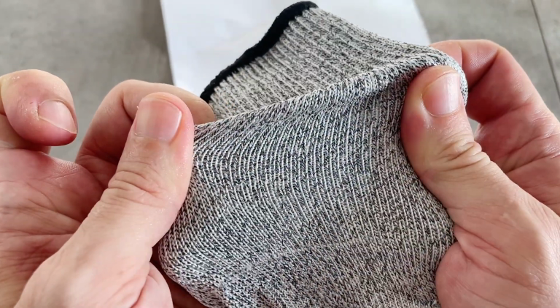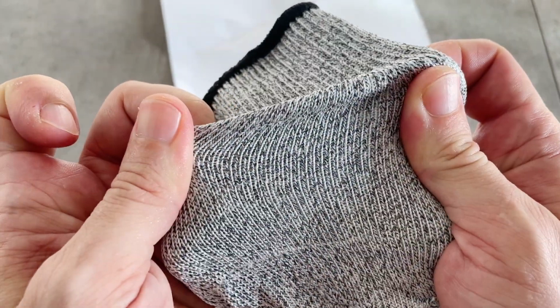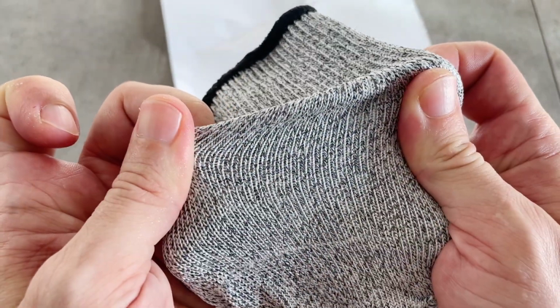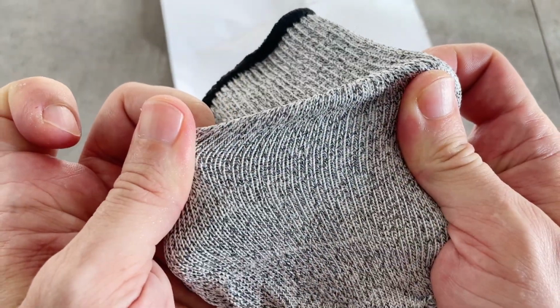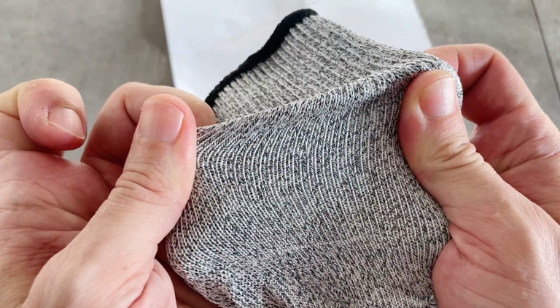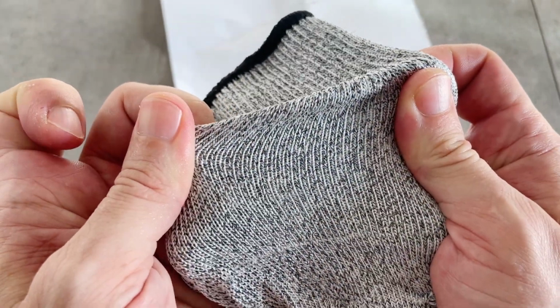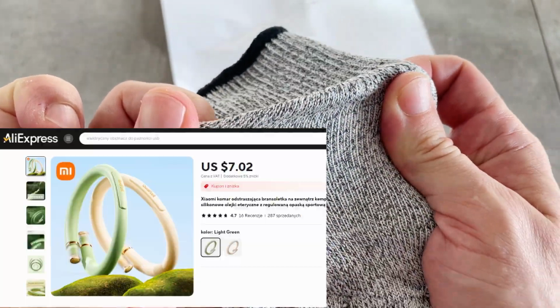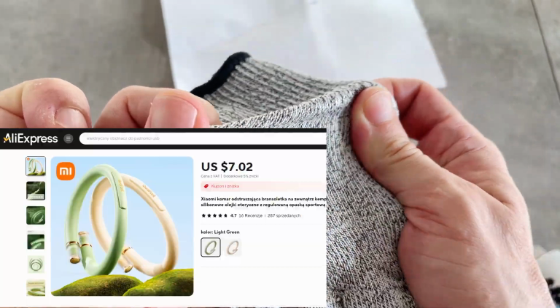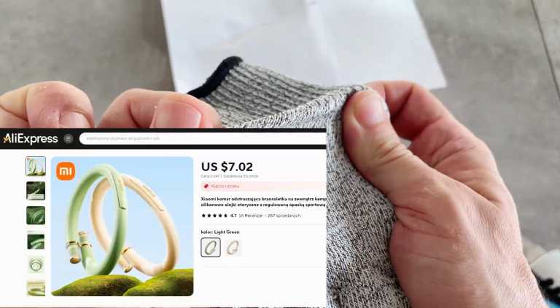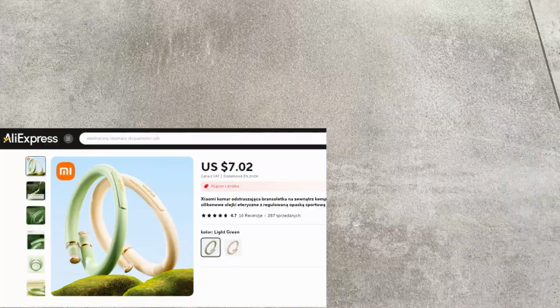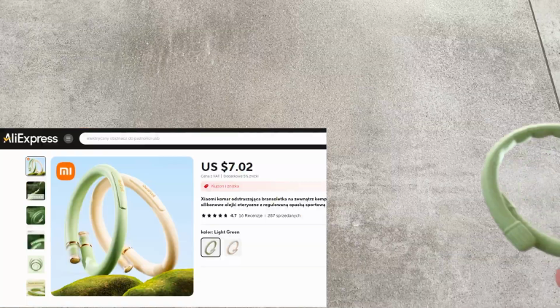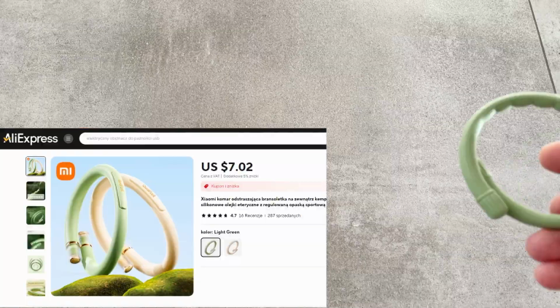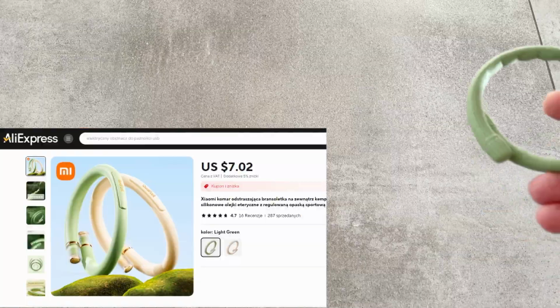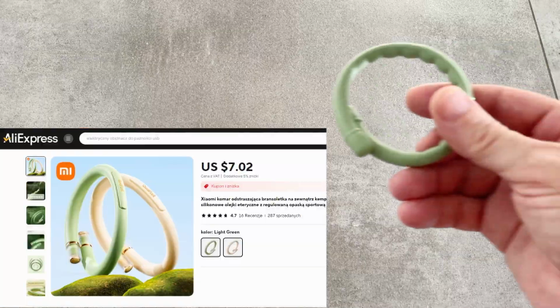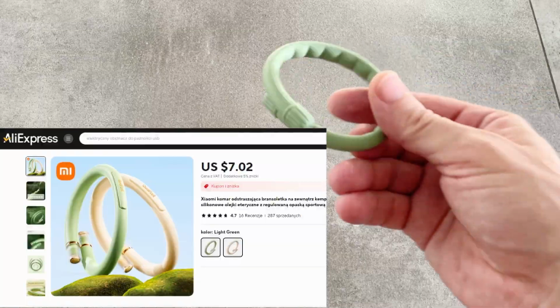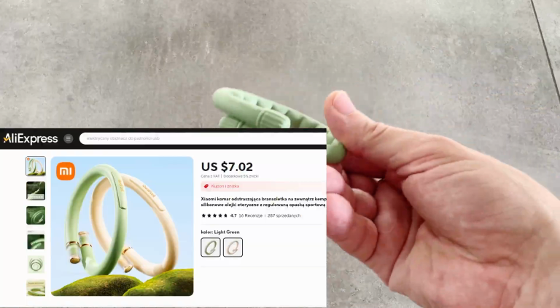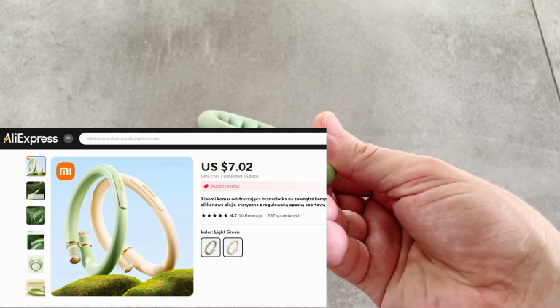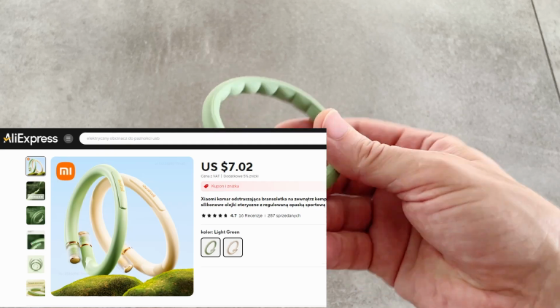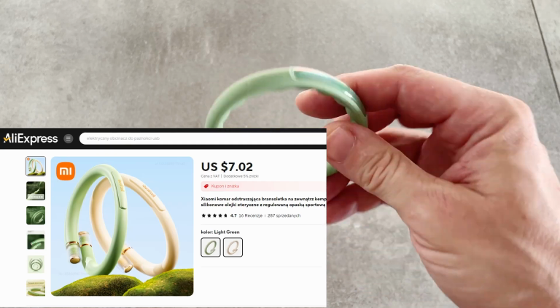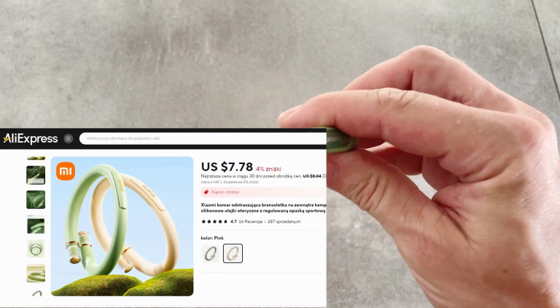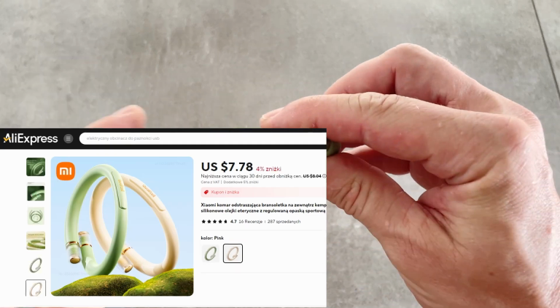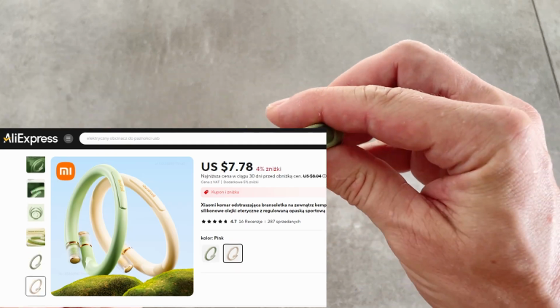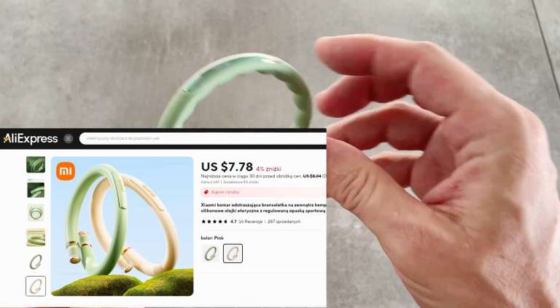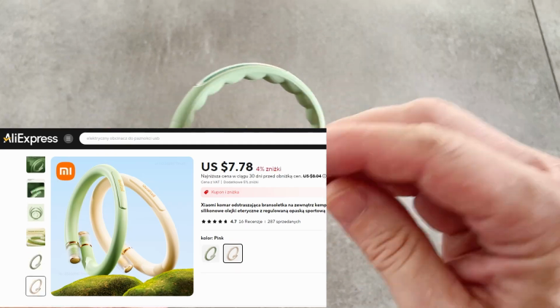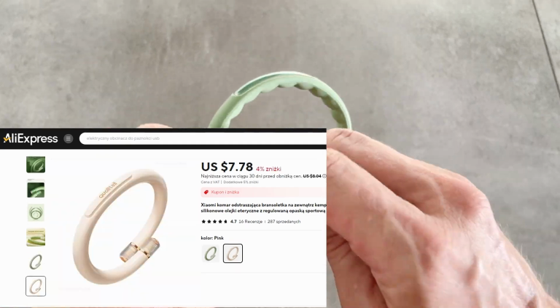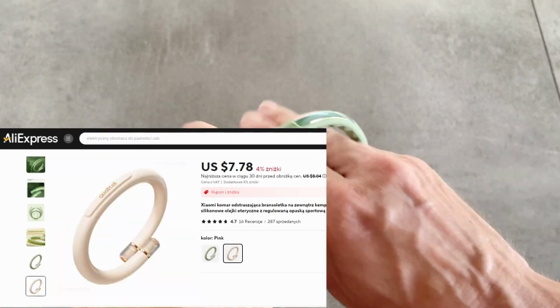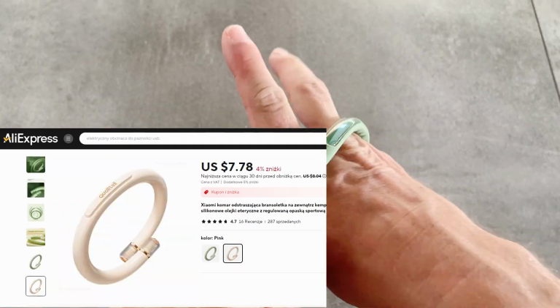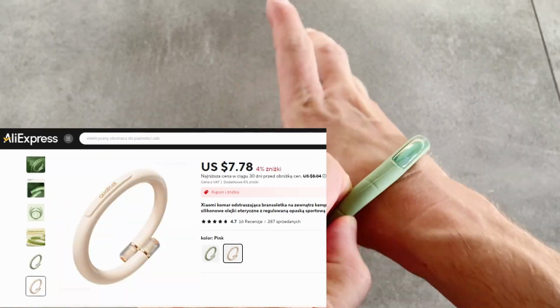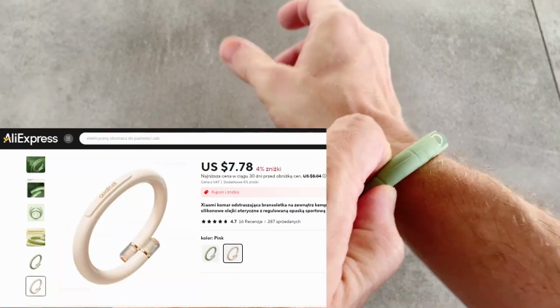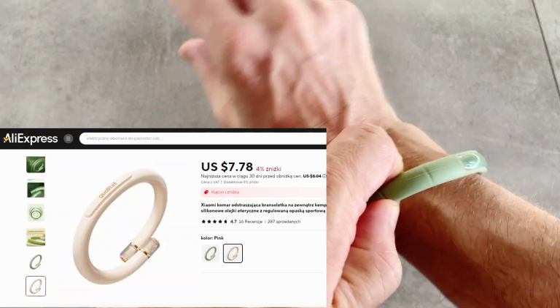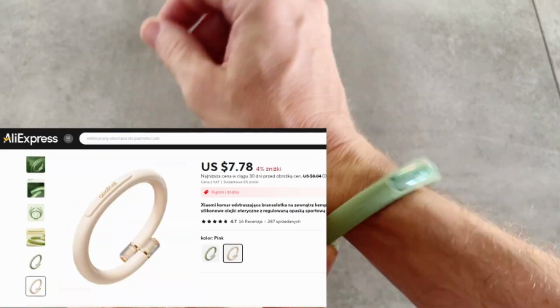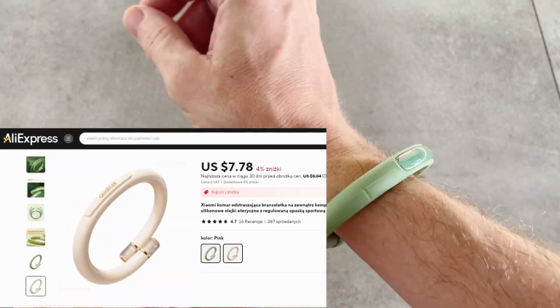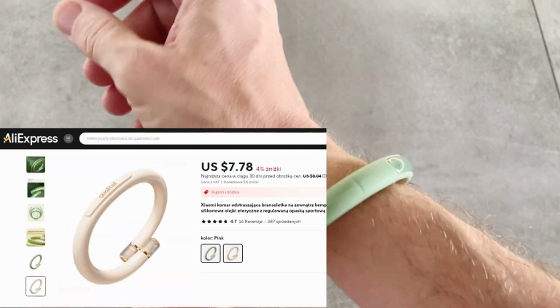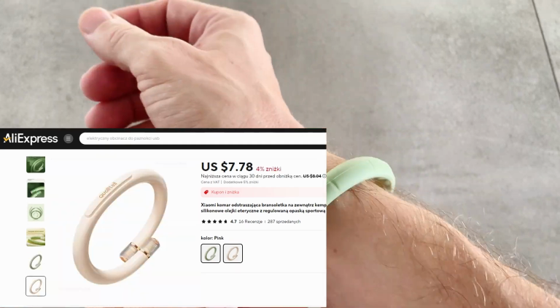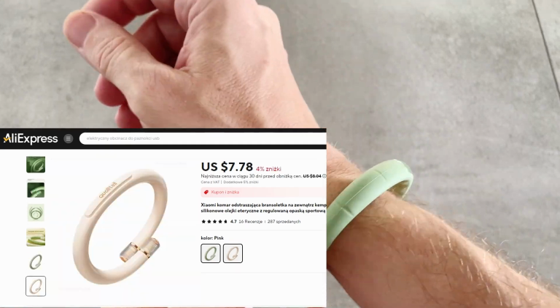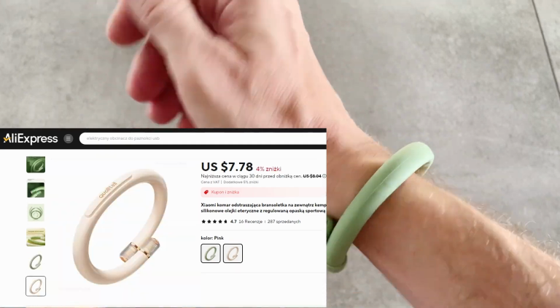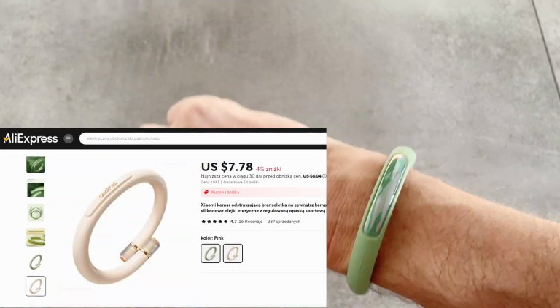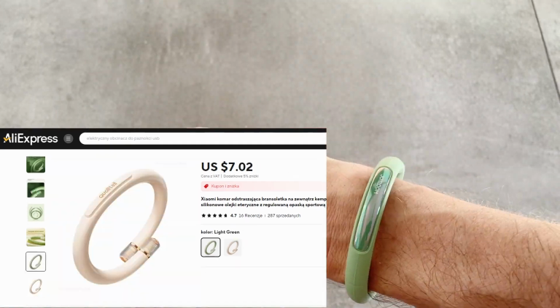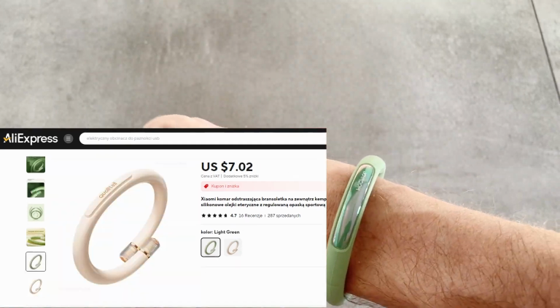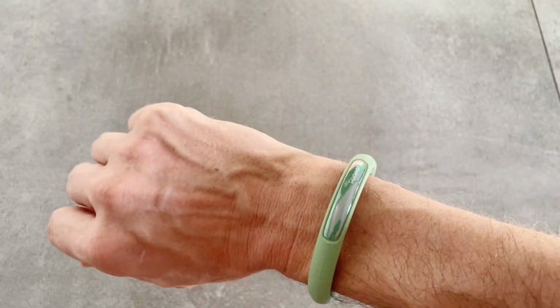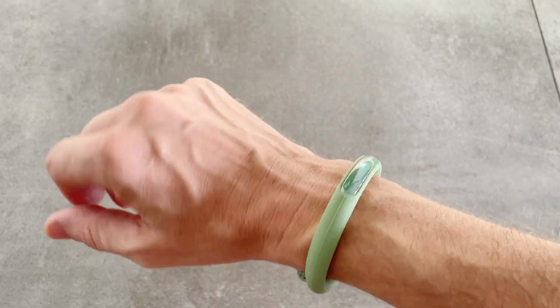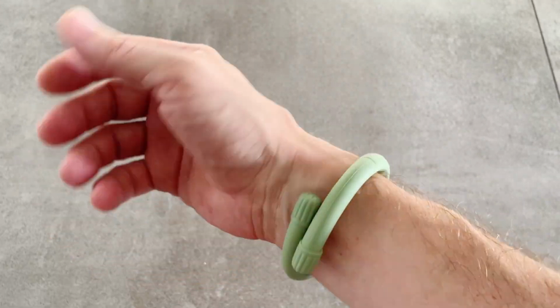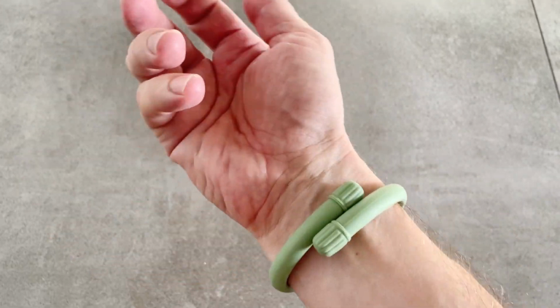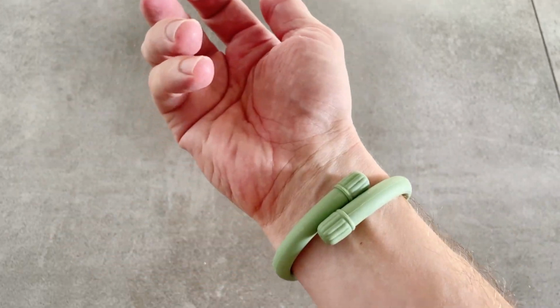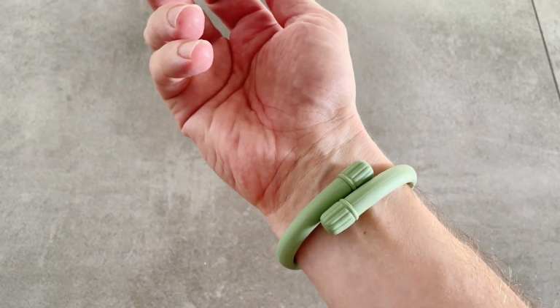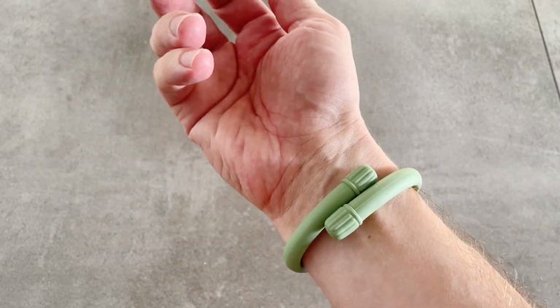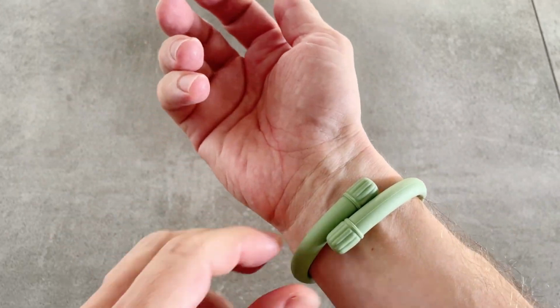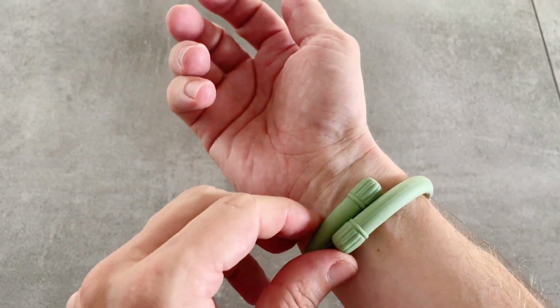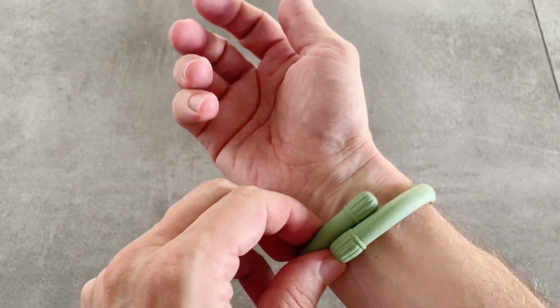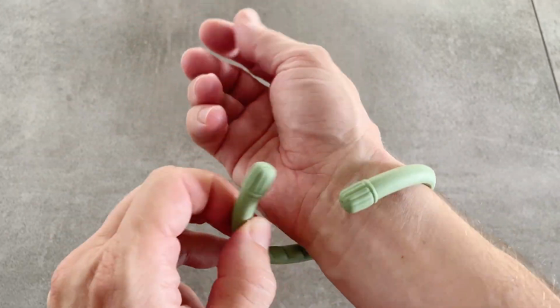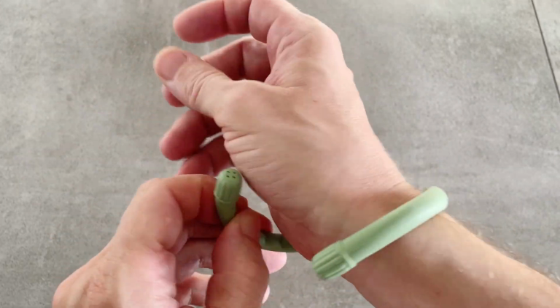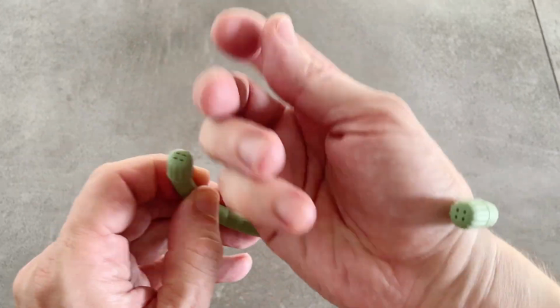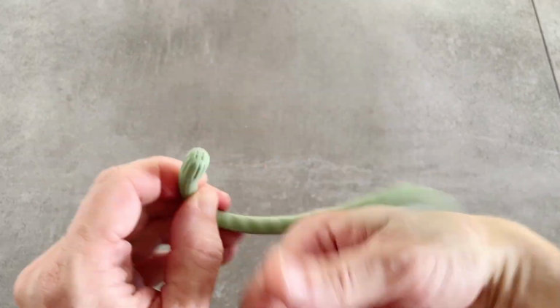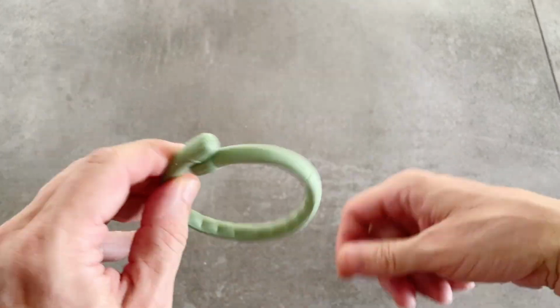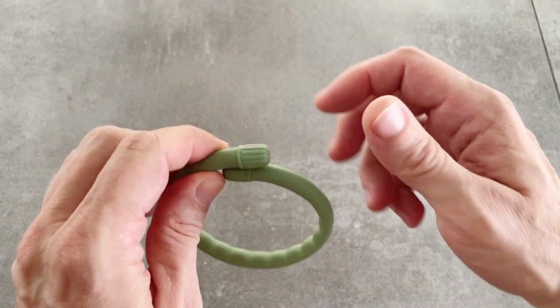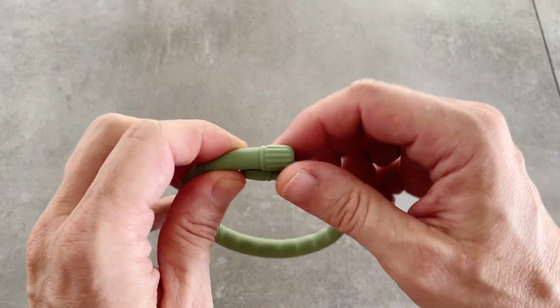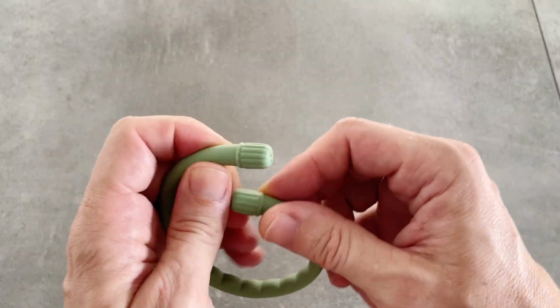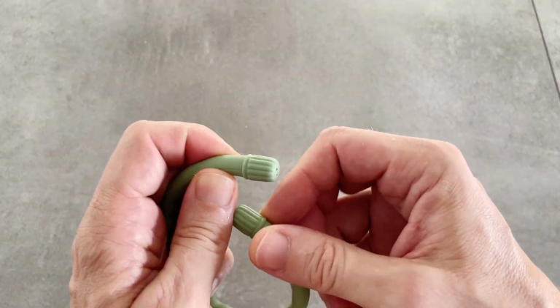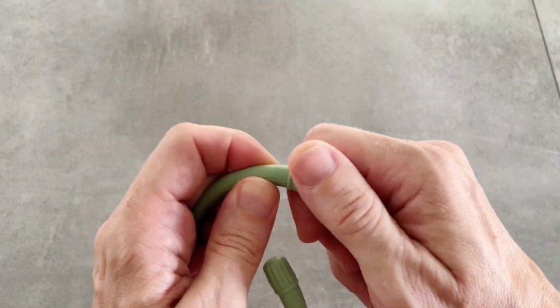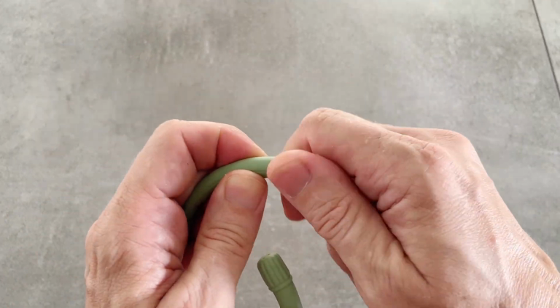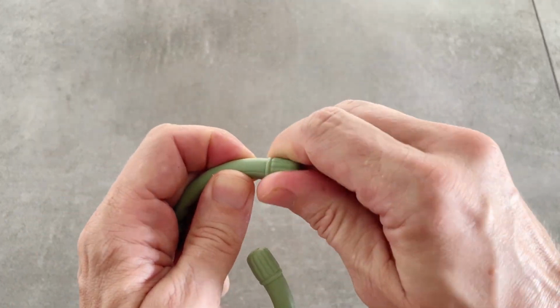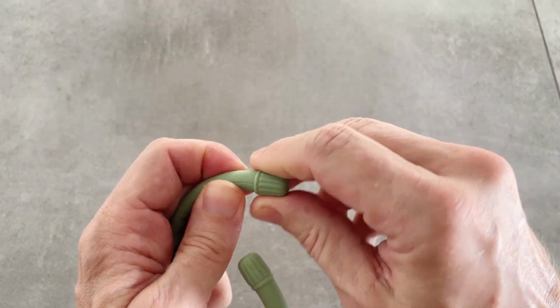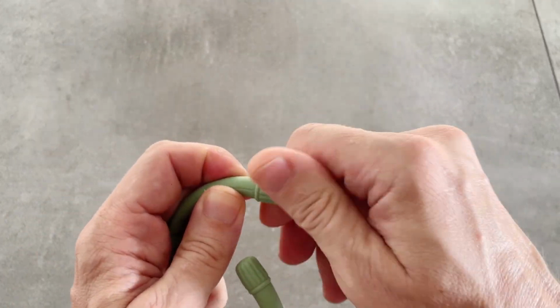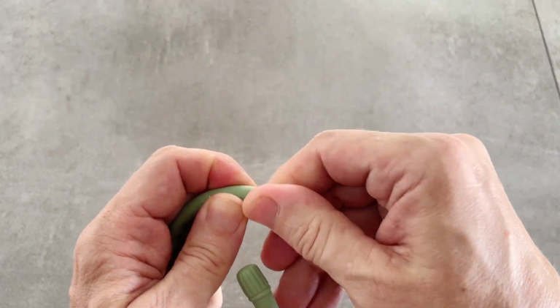Another handy item is a mosquito bracelet. It really works — usually mosquitoes love me, but they lost interest when I wore it.